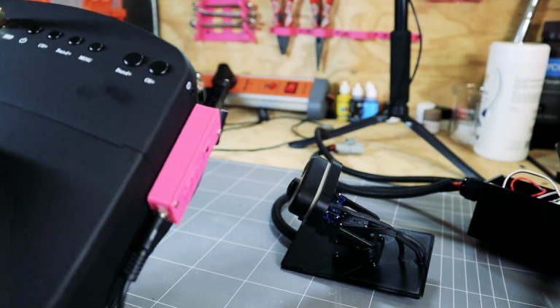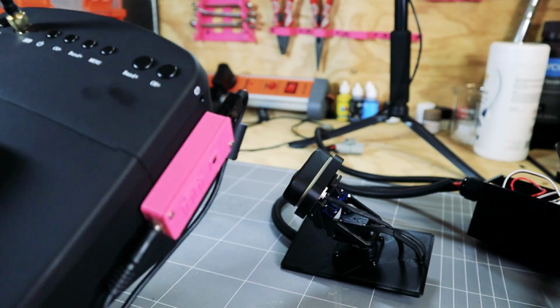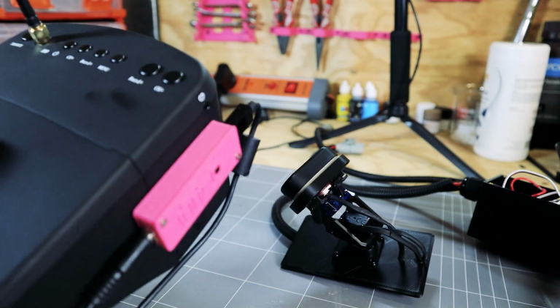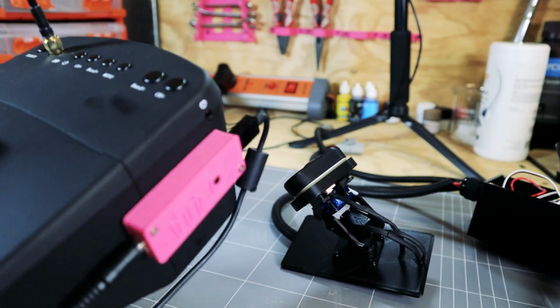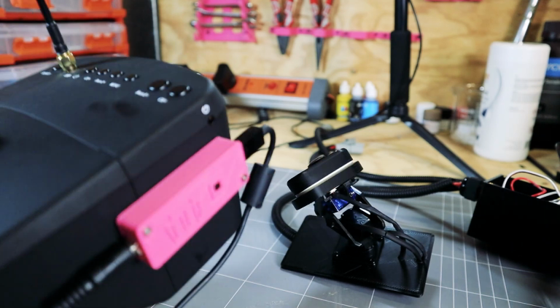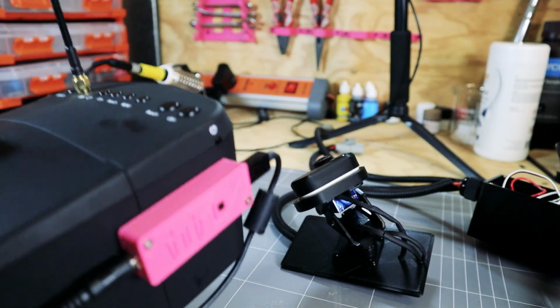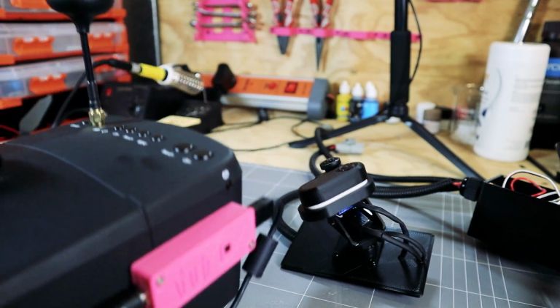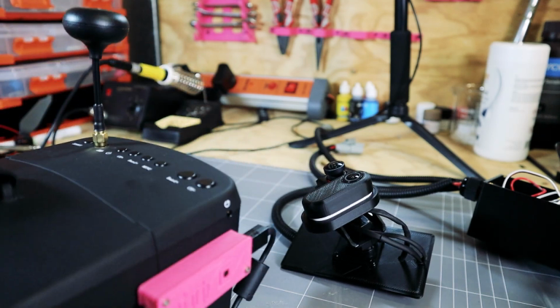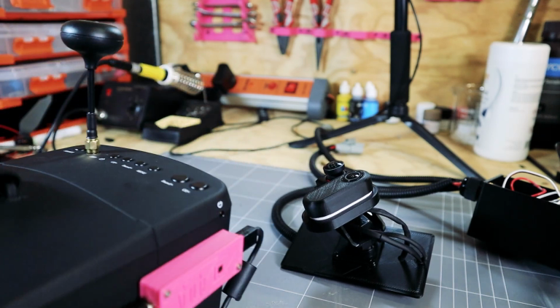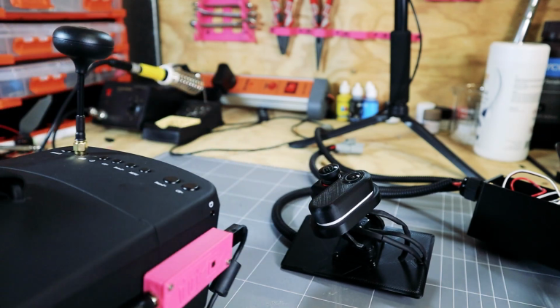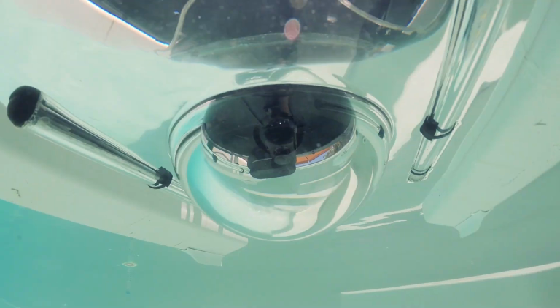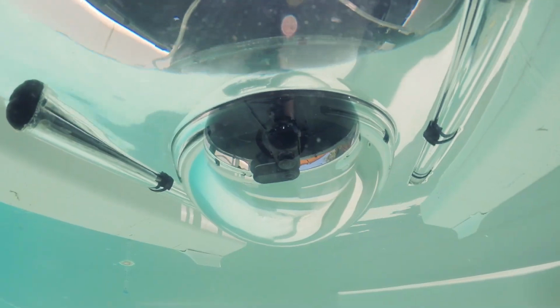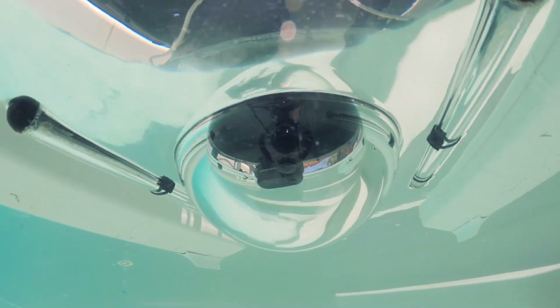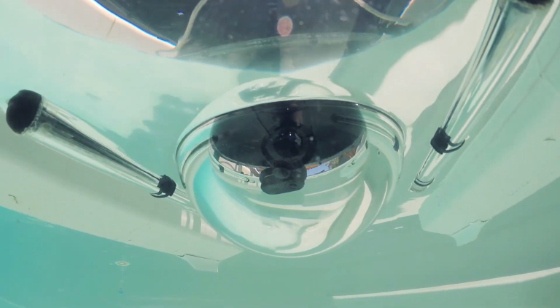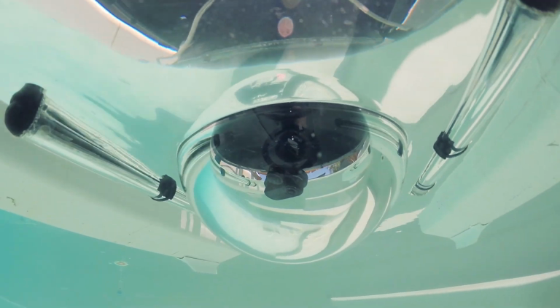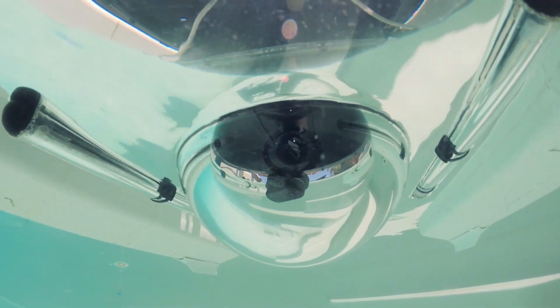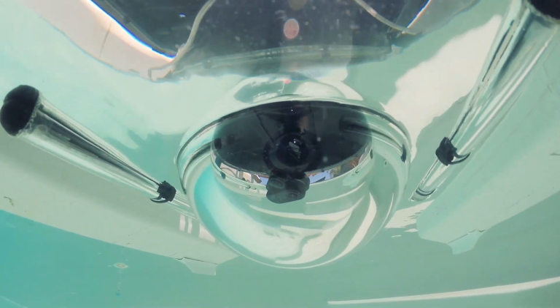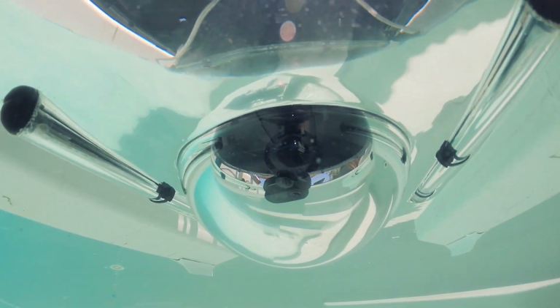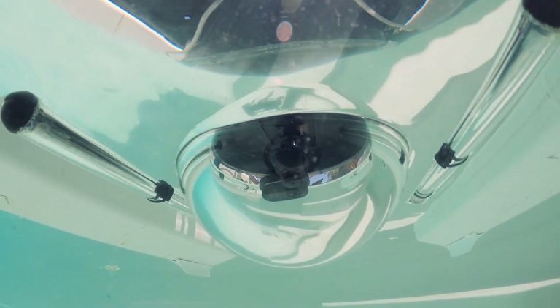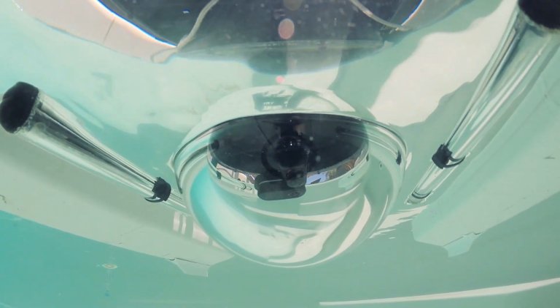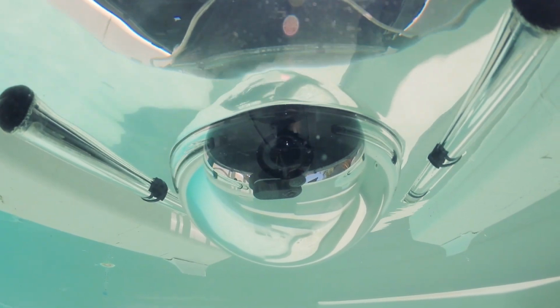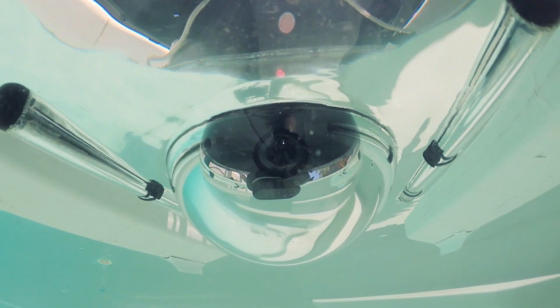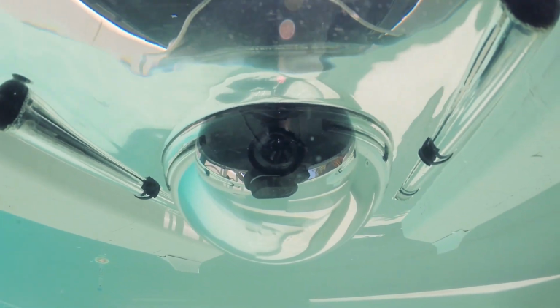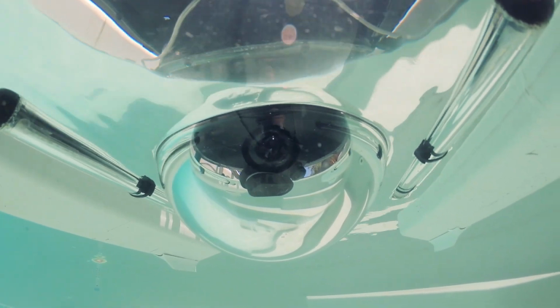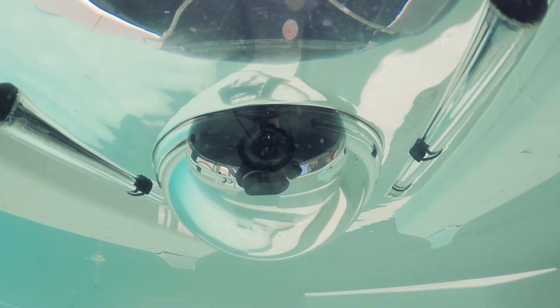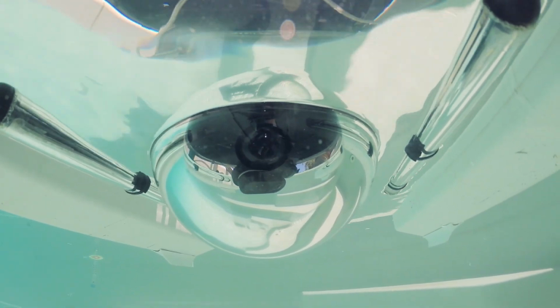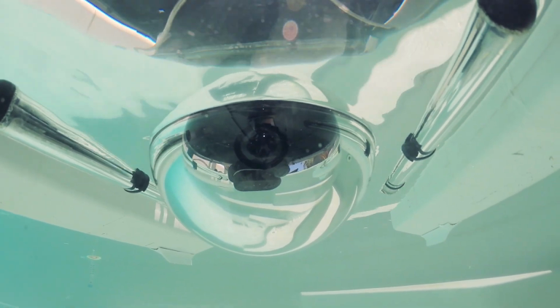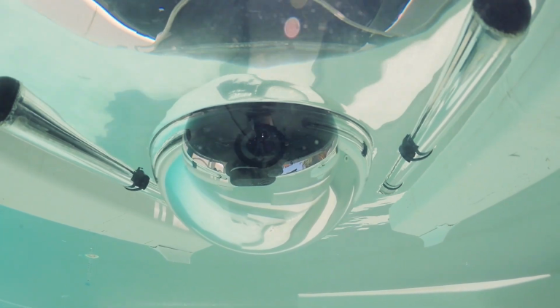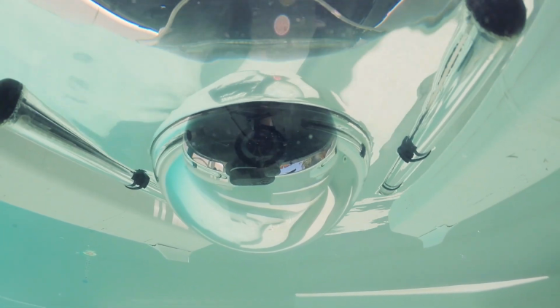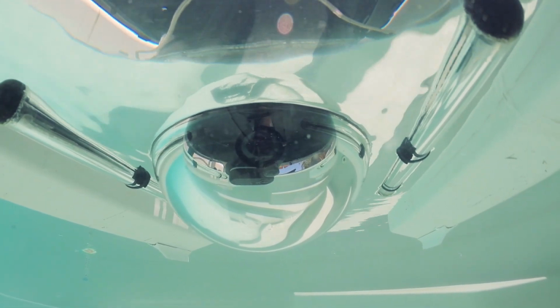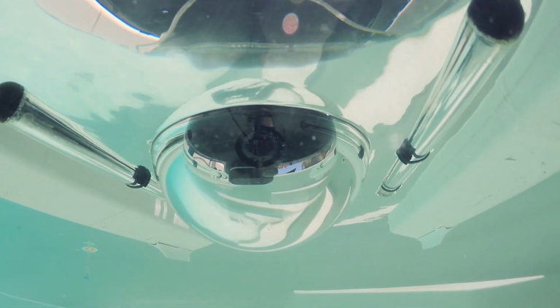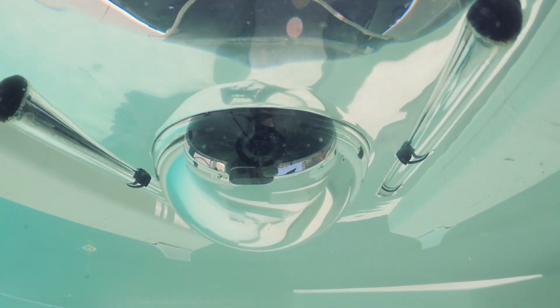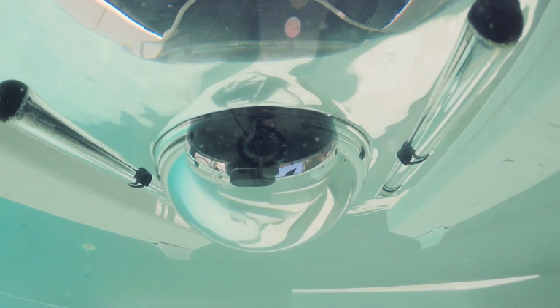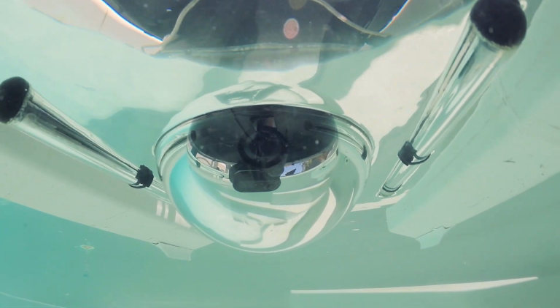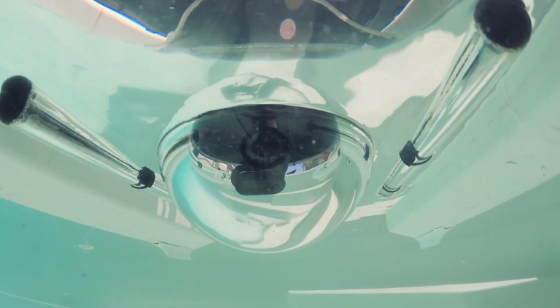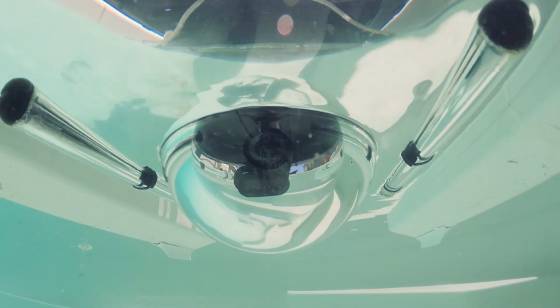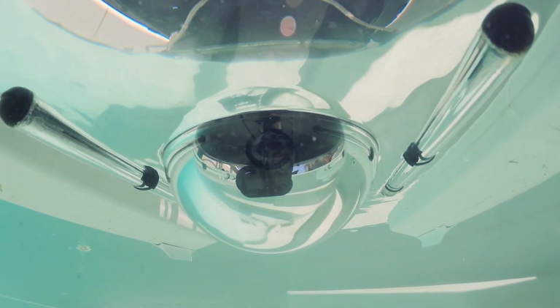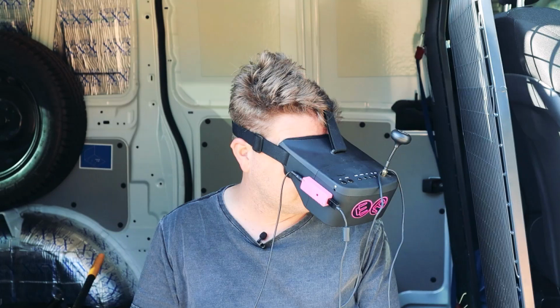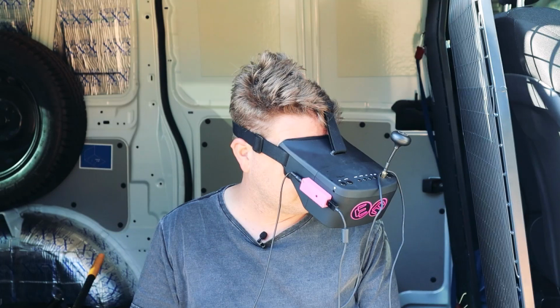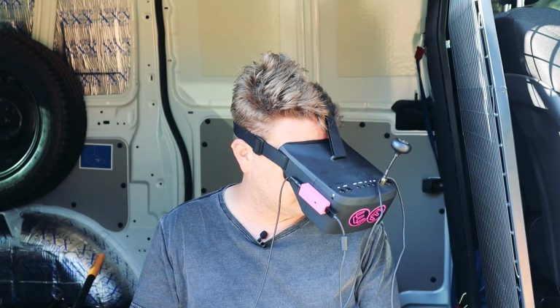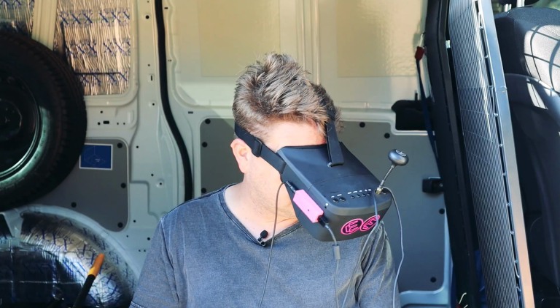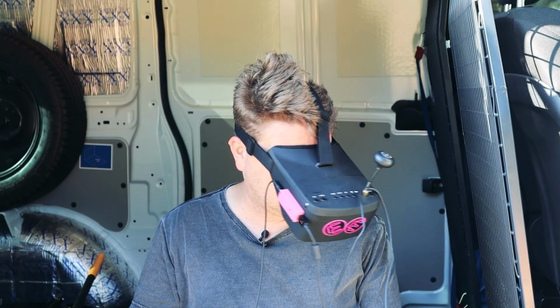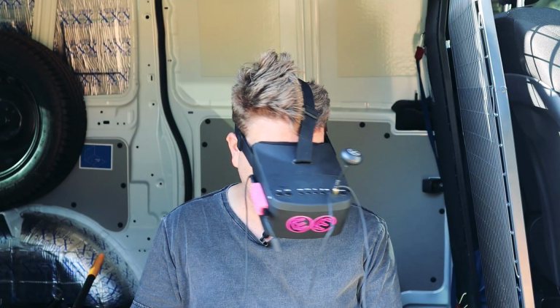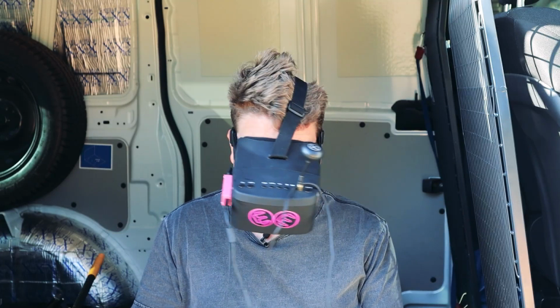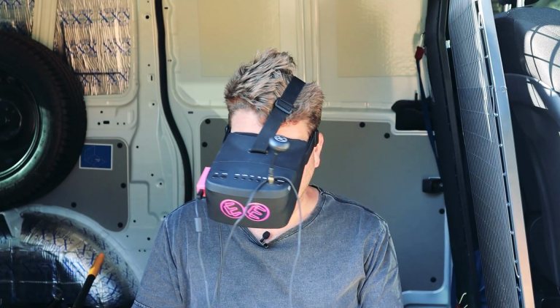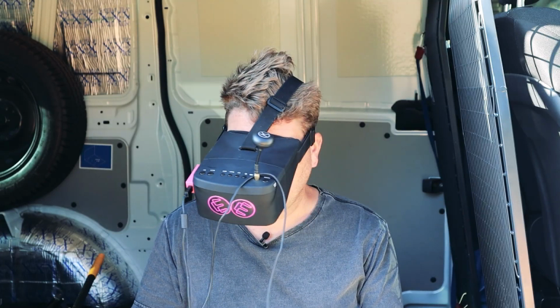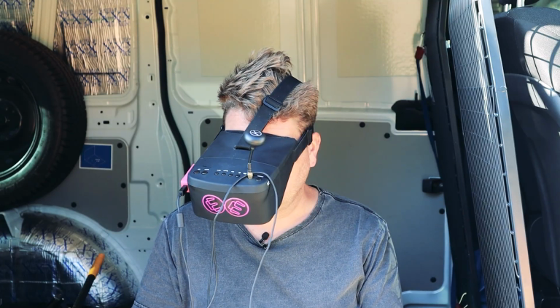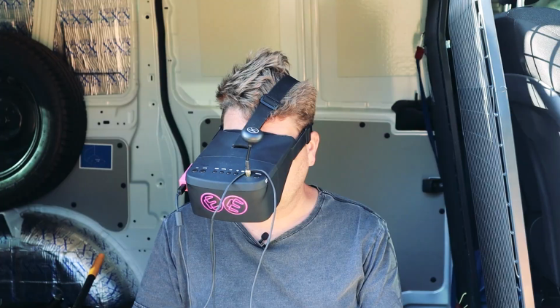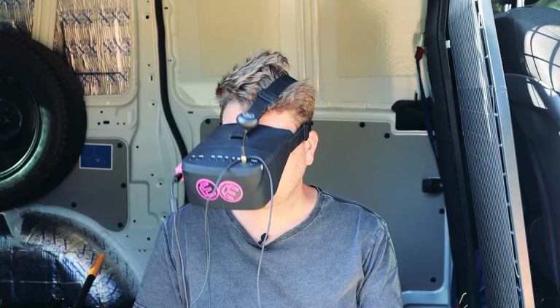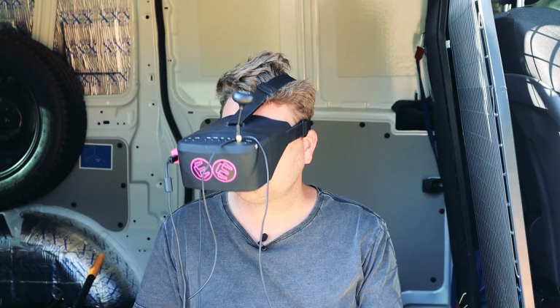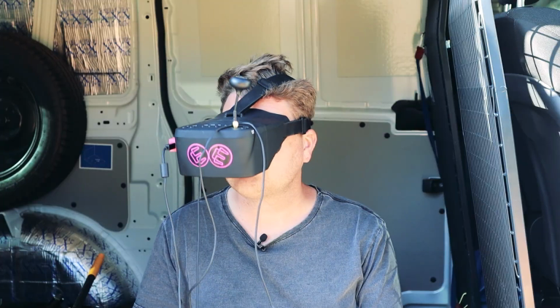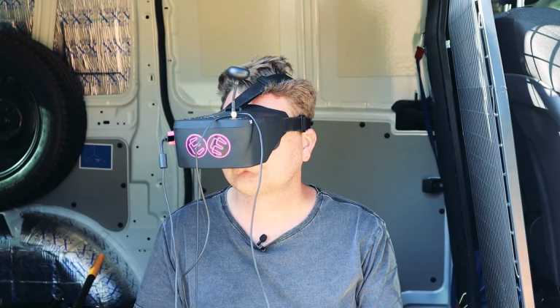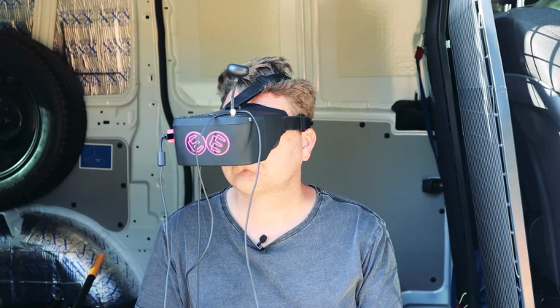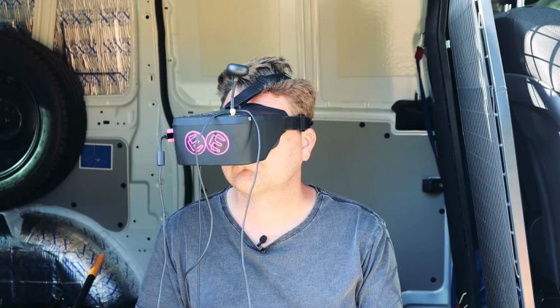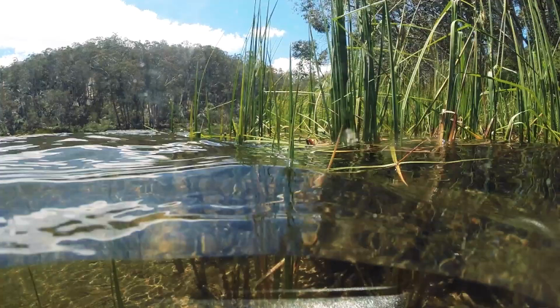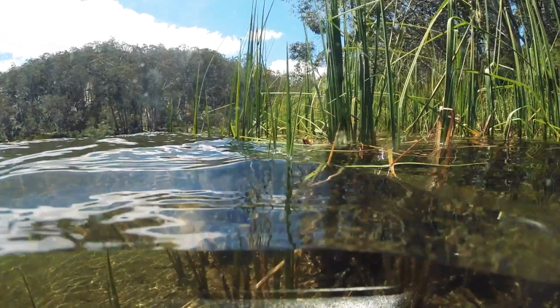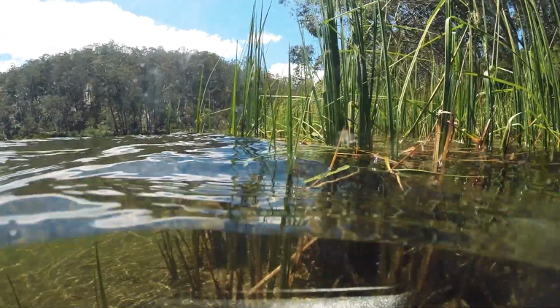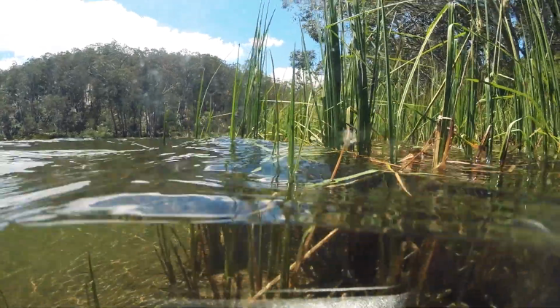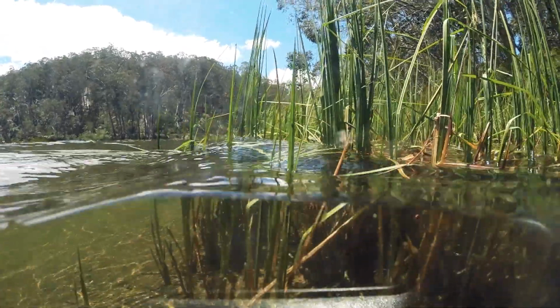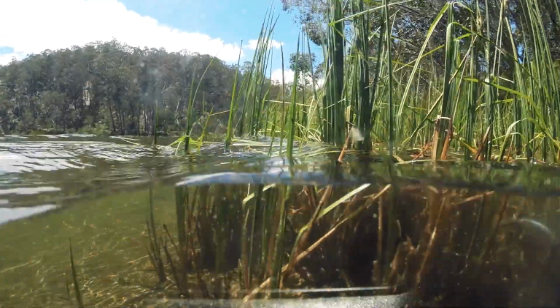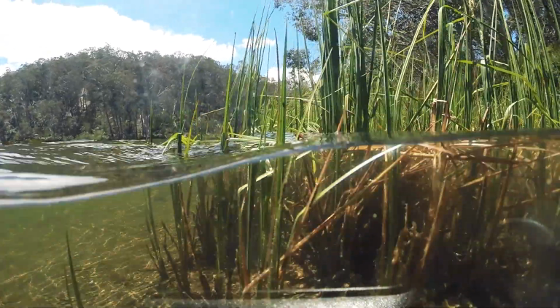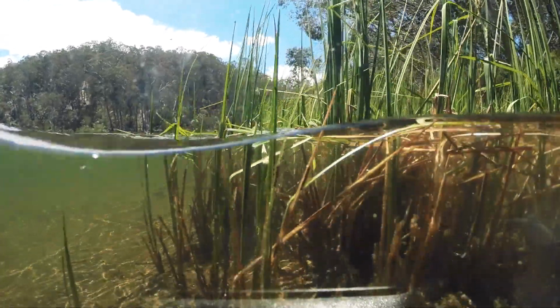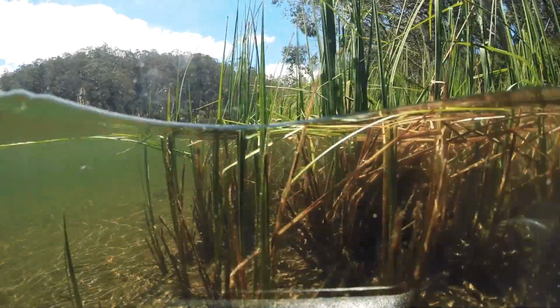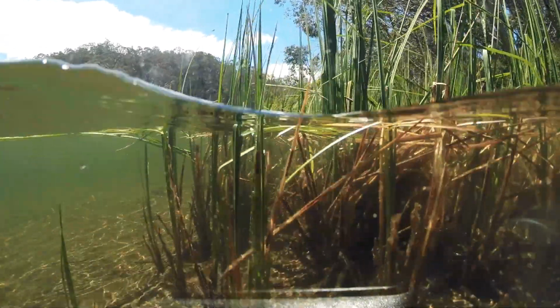What if you could use an FPV camera and headset to immerse yourself in an underwater world and control what you see by moving your head?